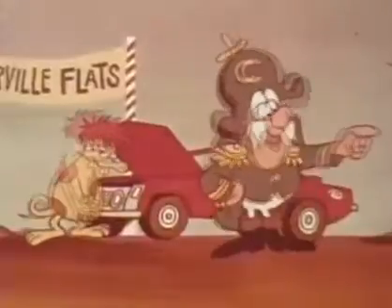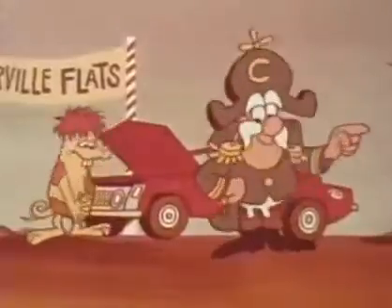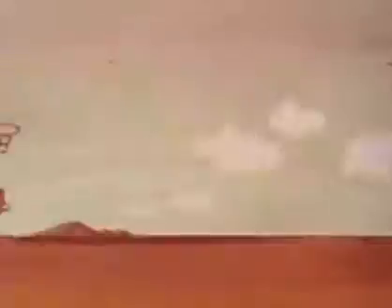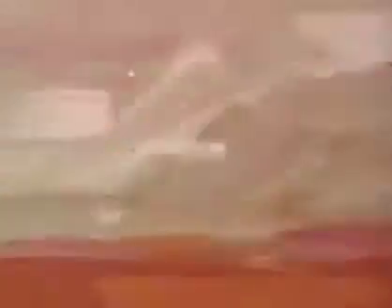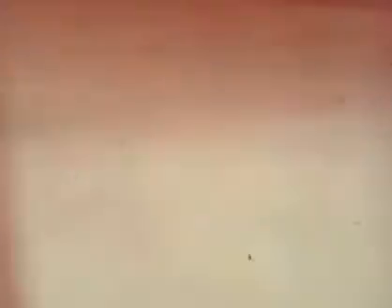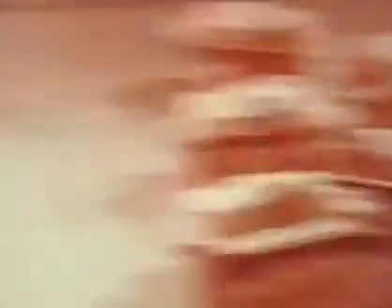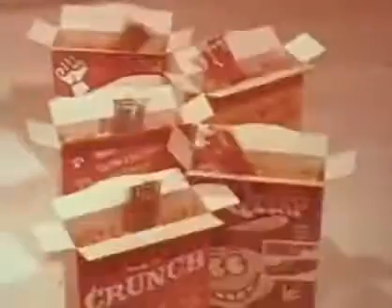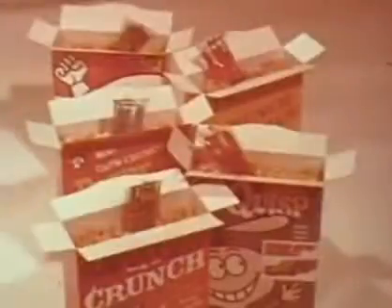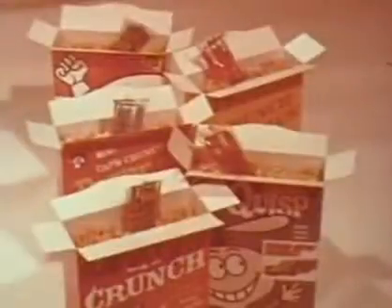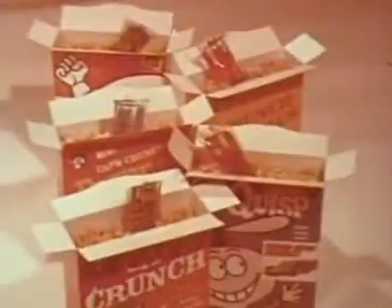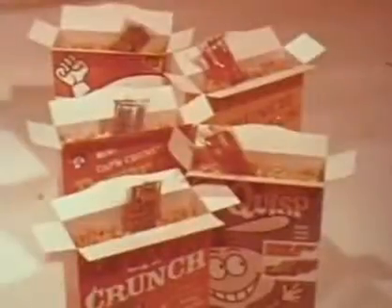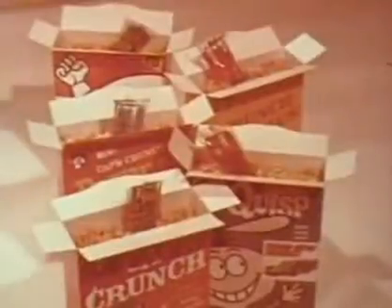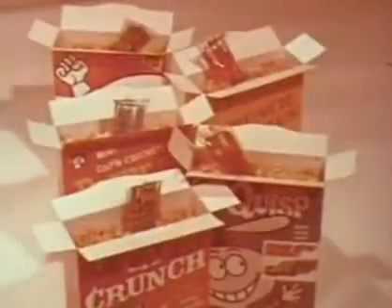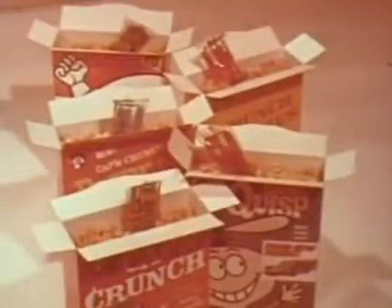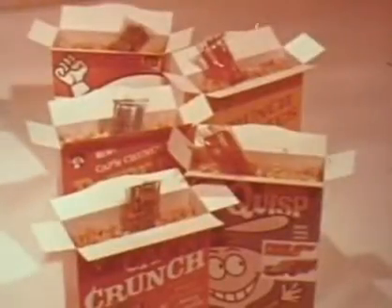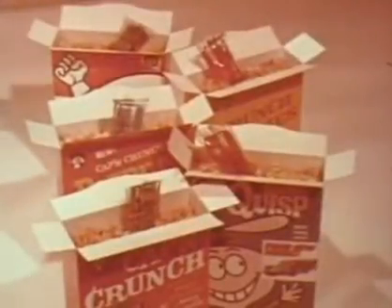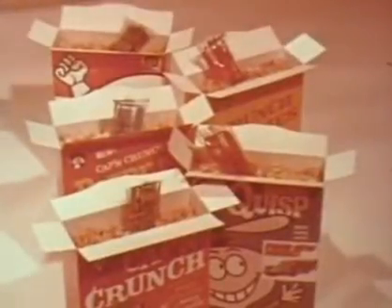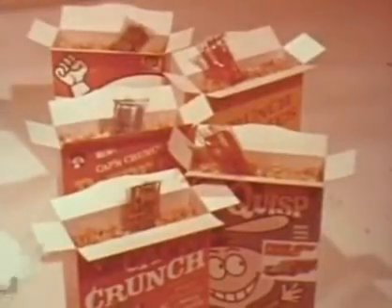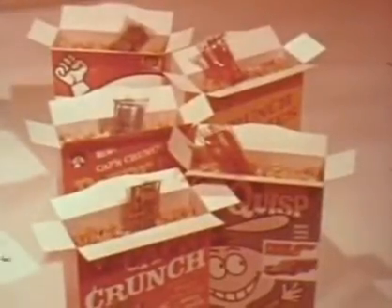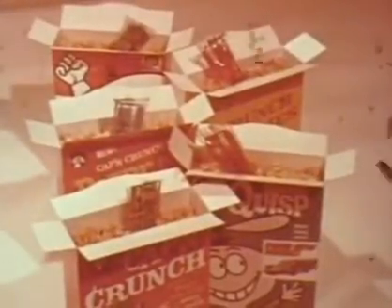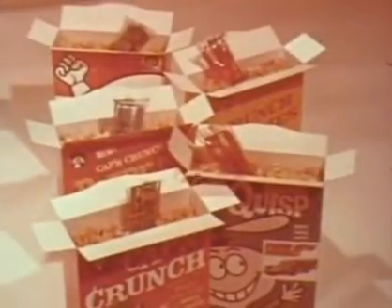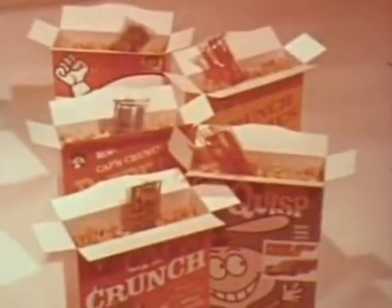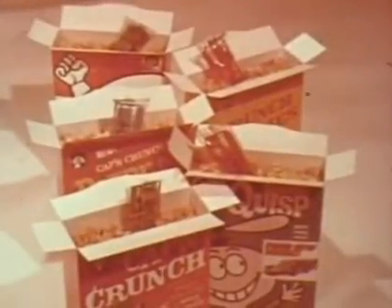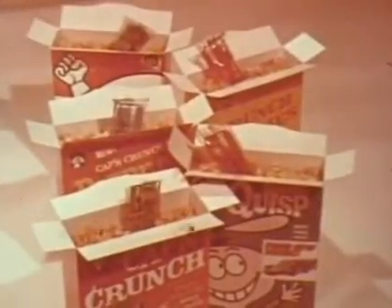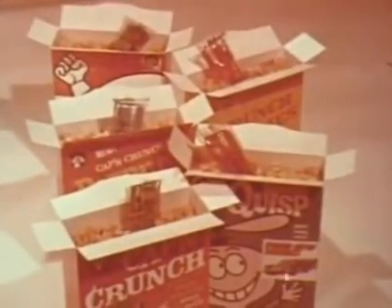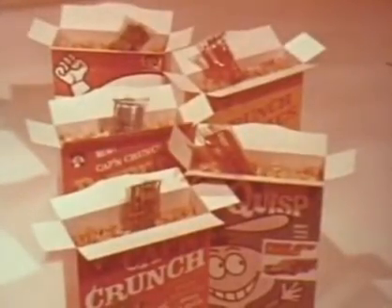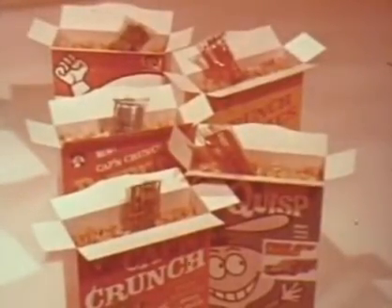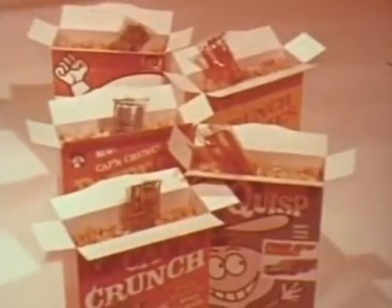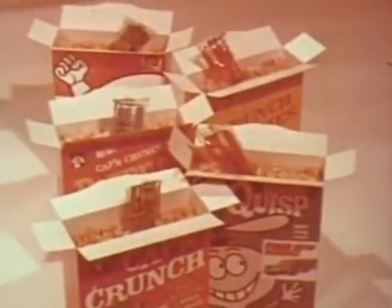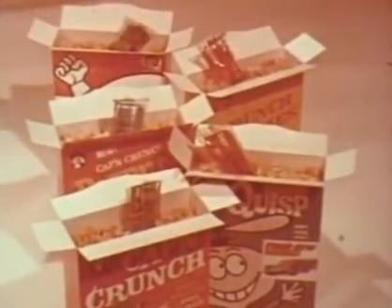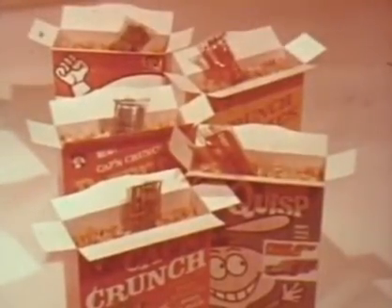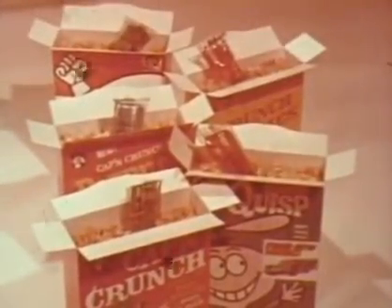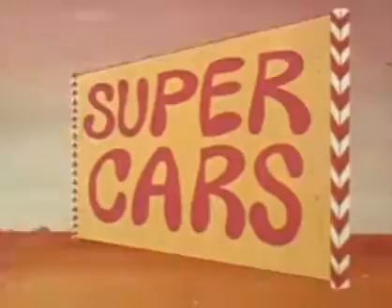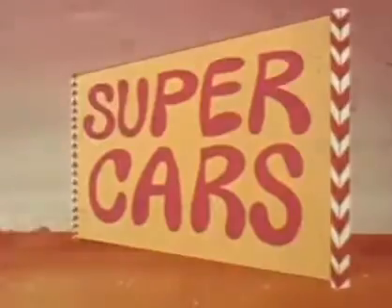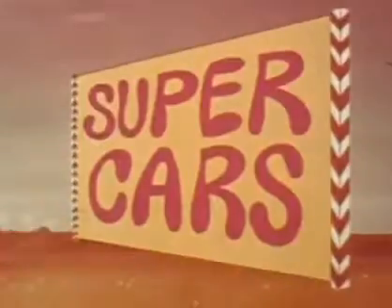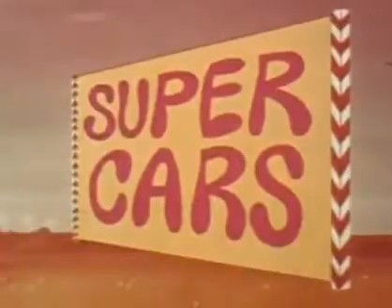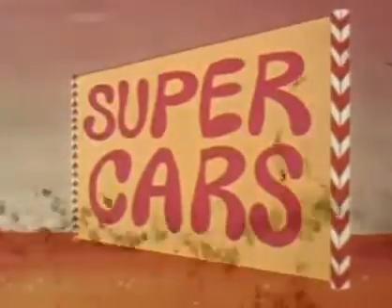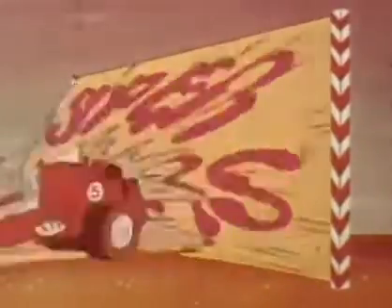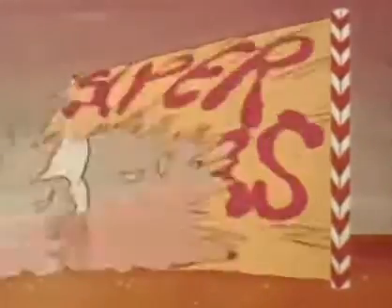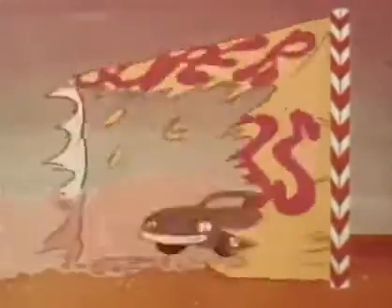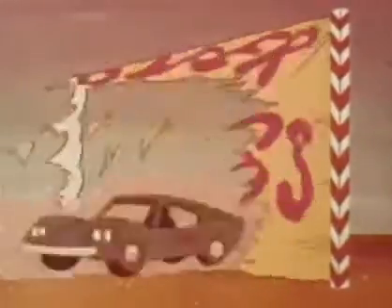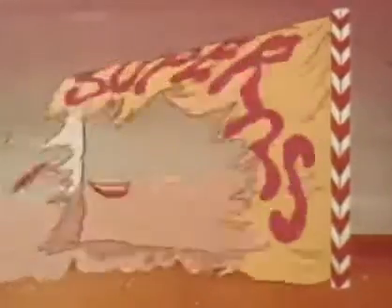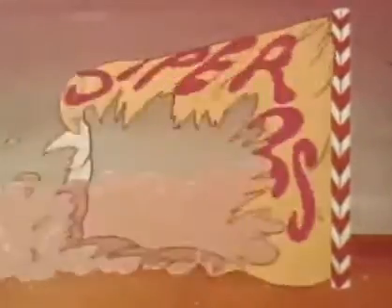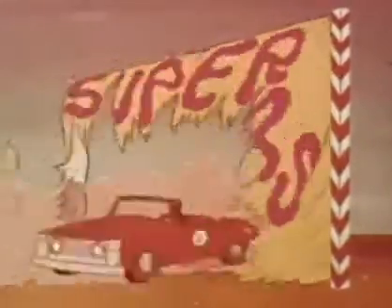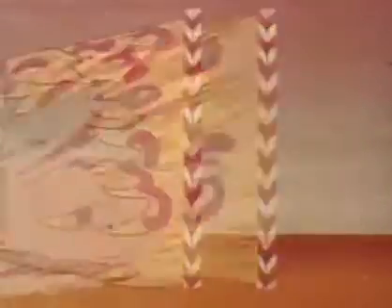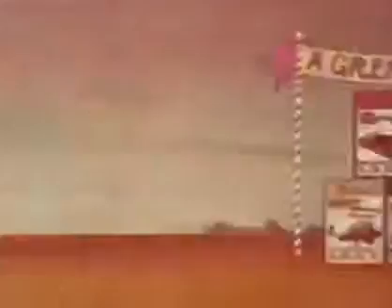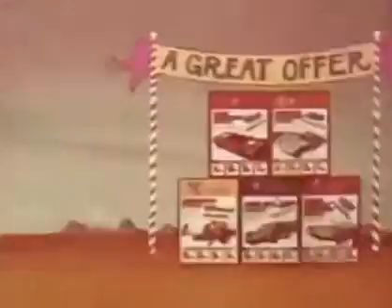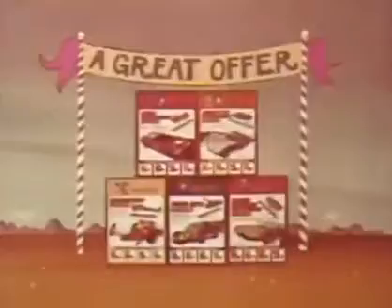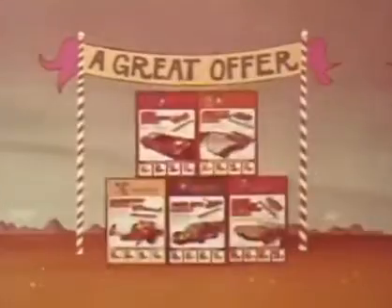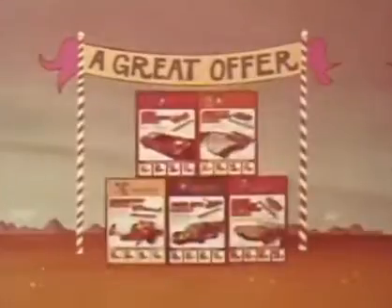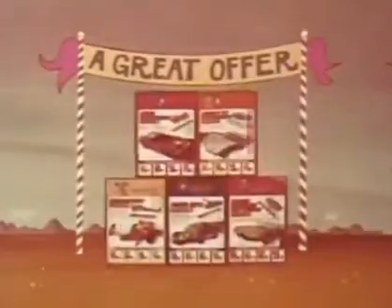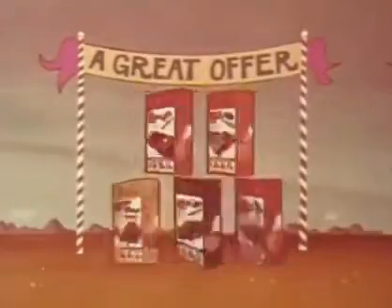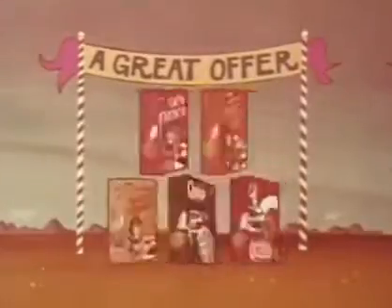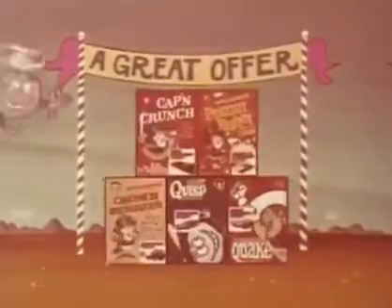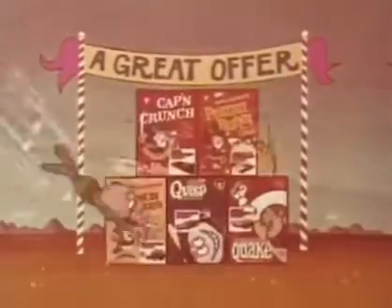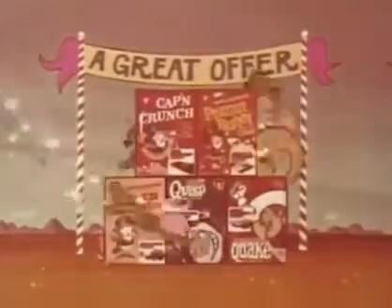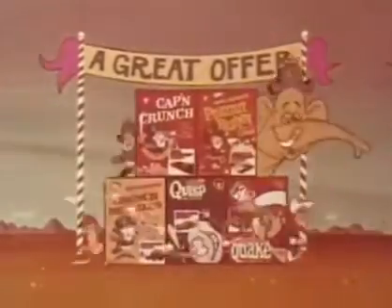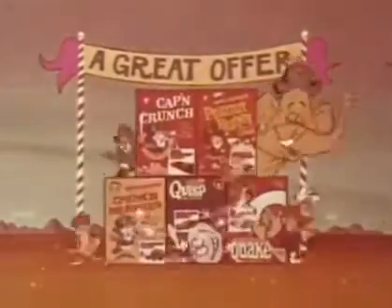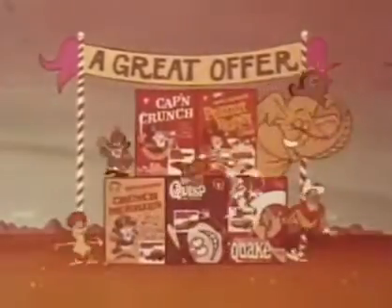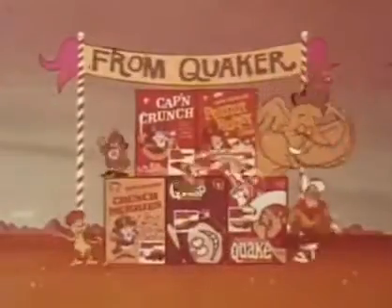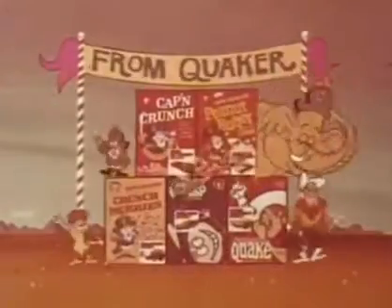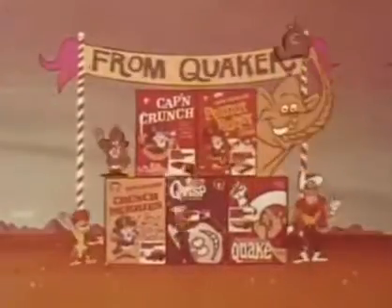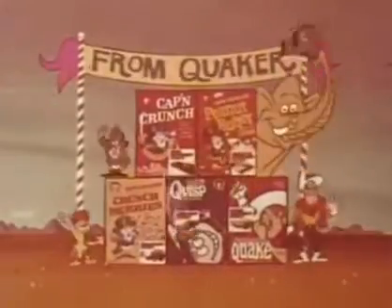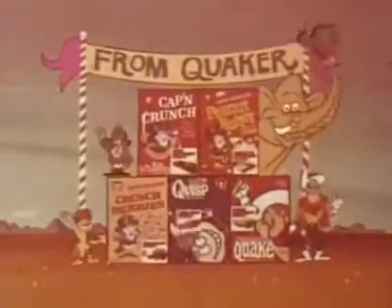Super Cars — another great offer from the folks at Quaker.